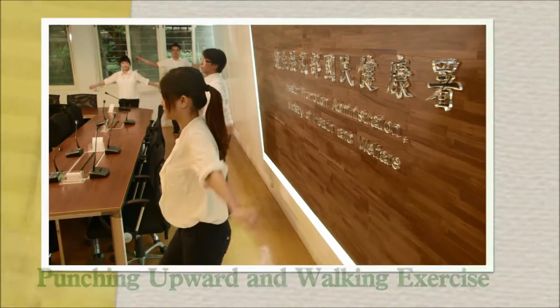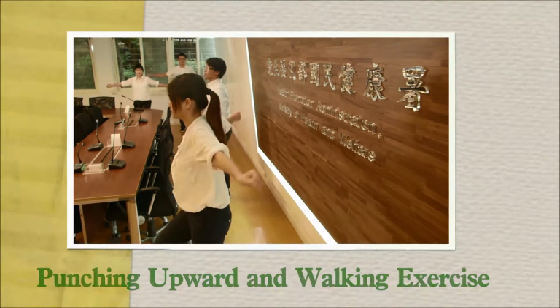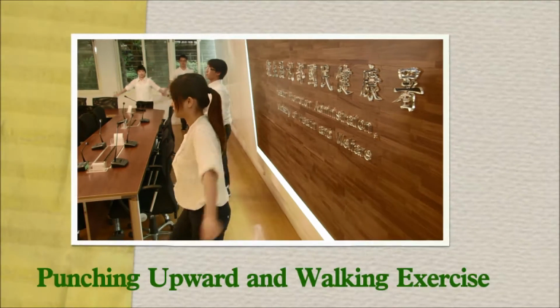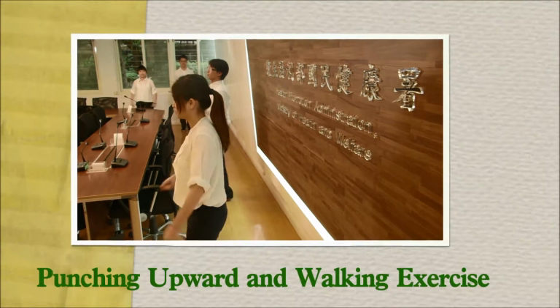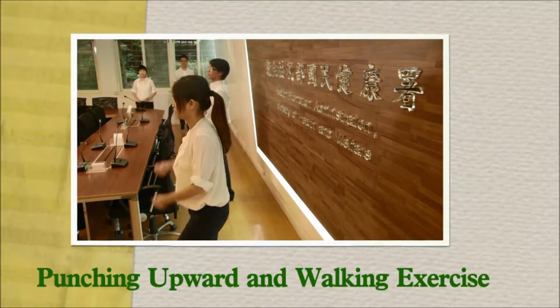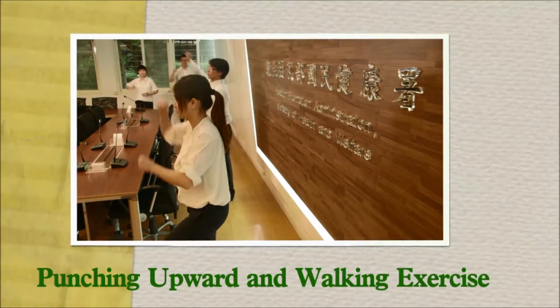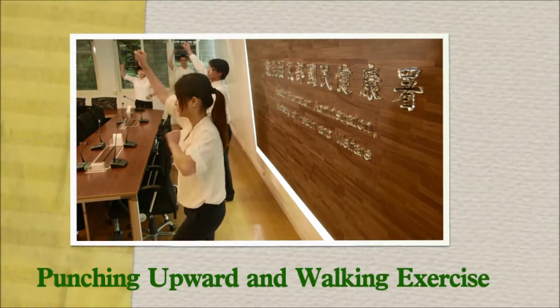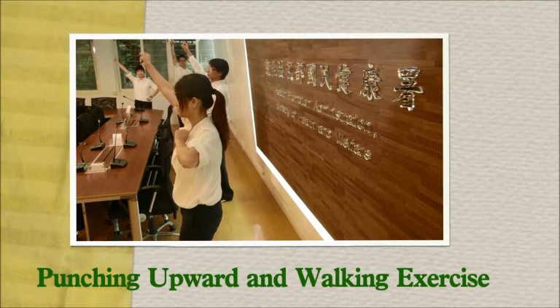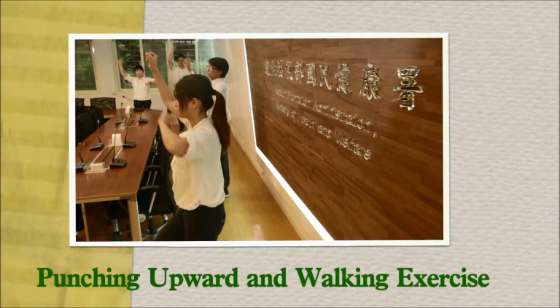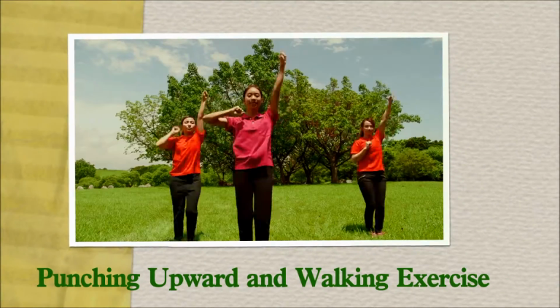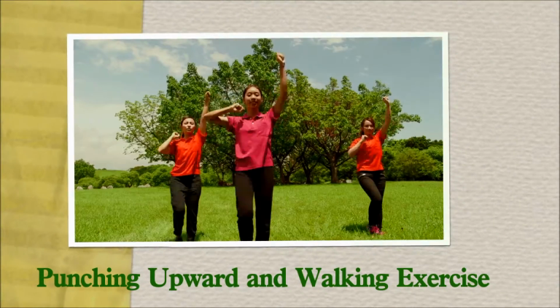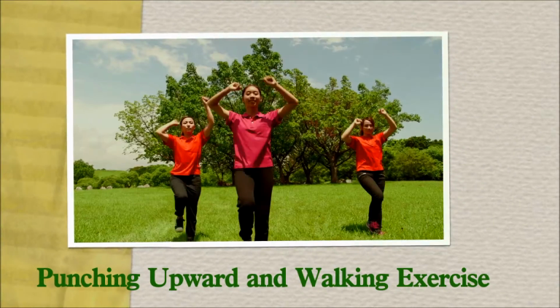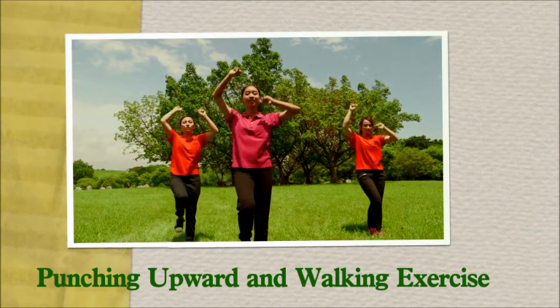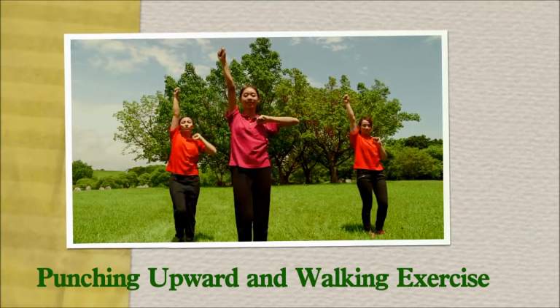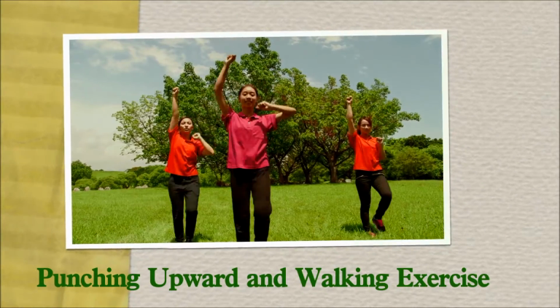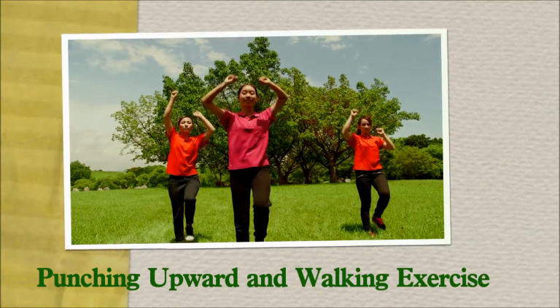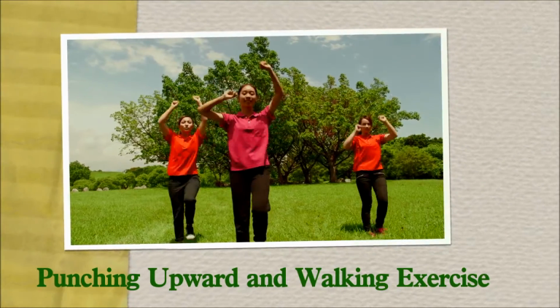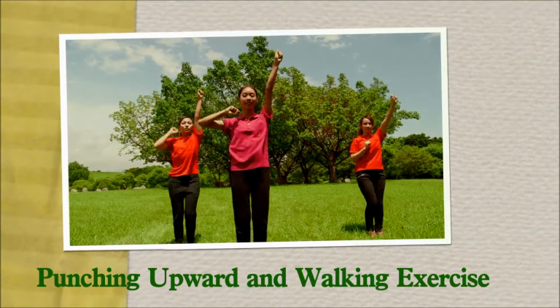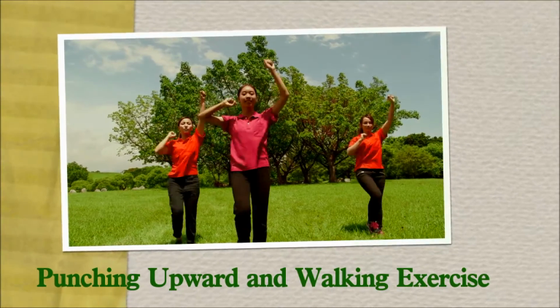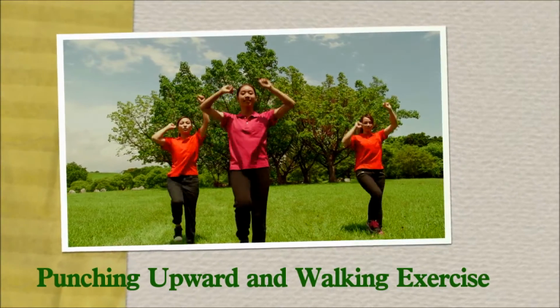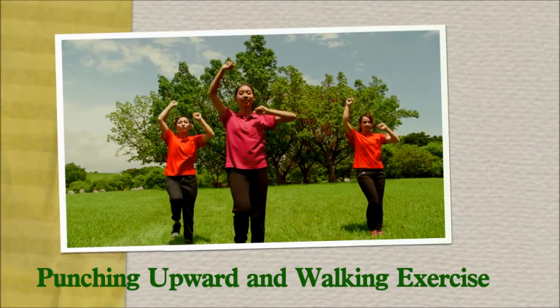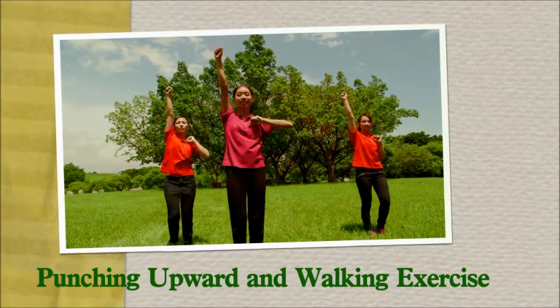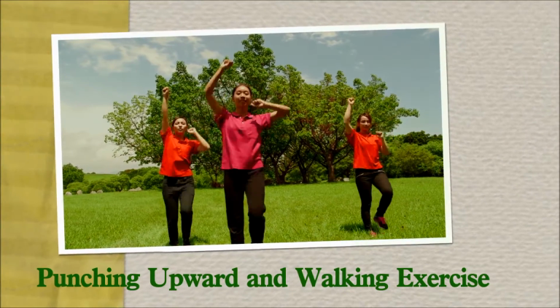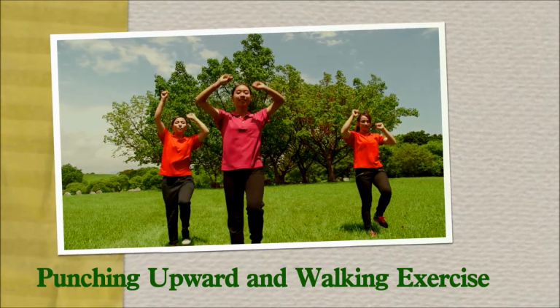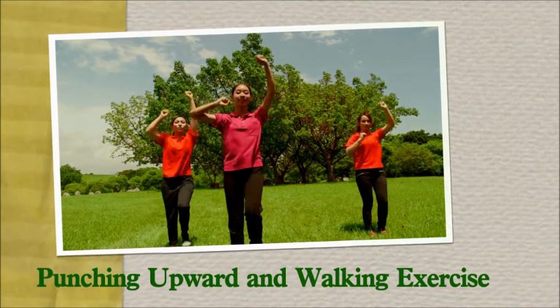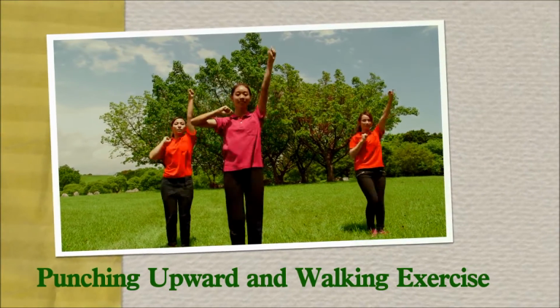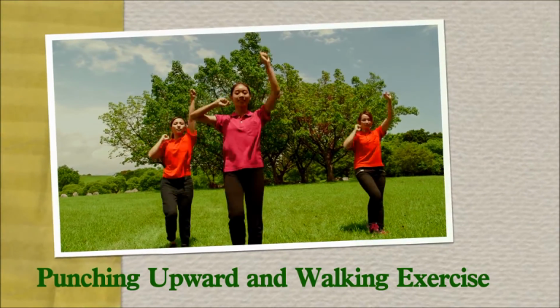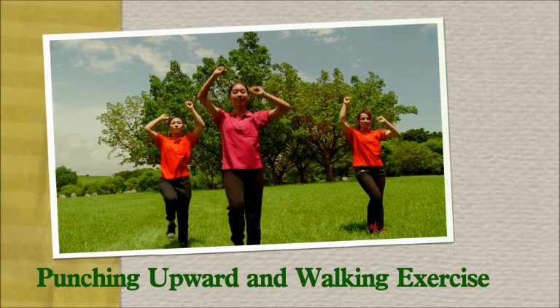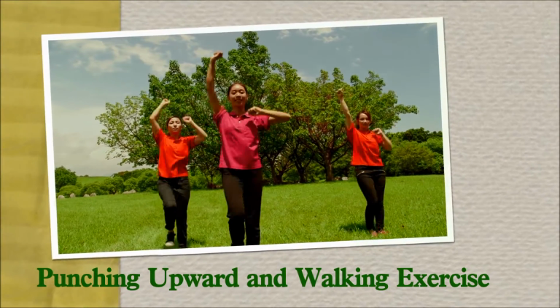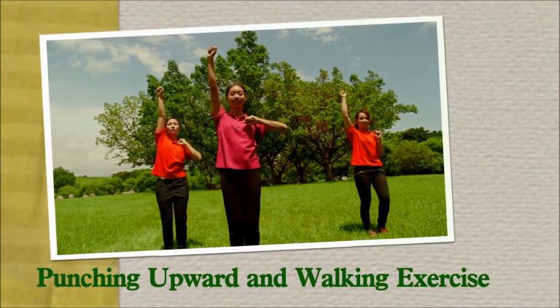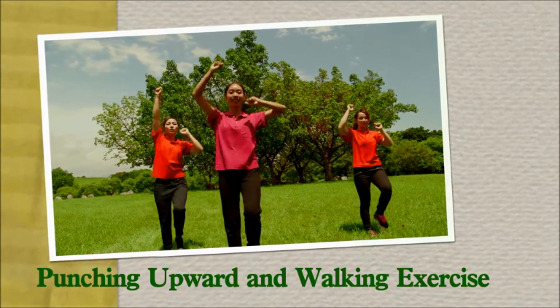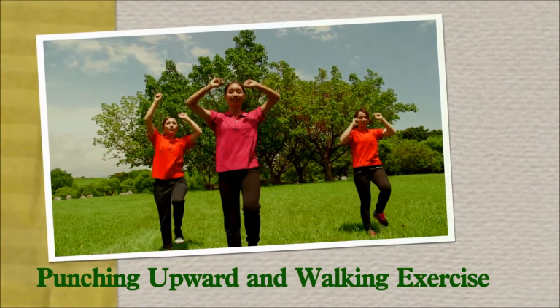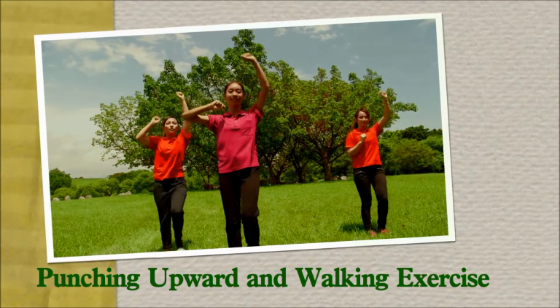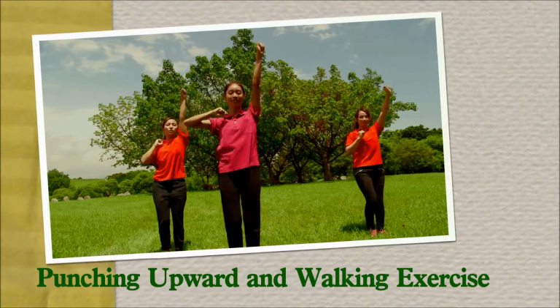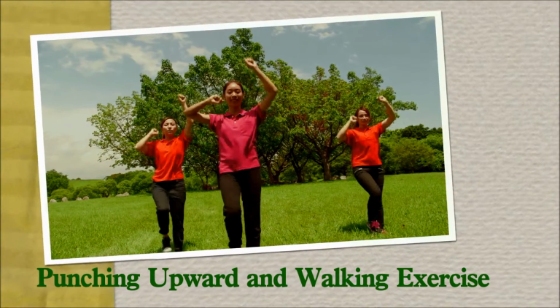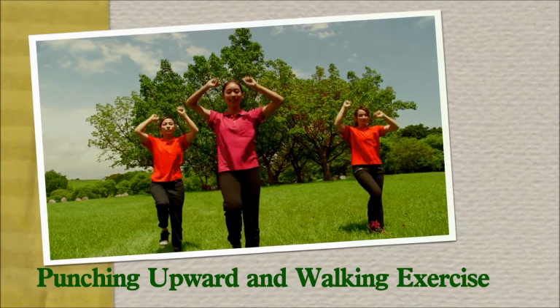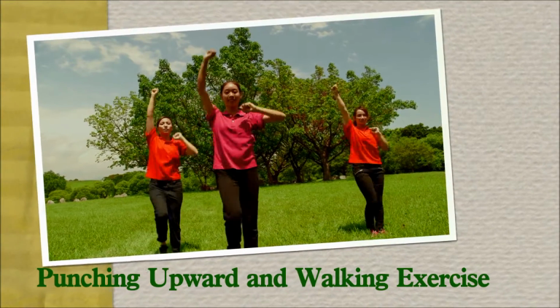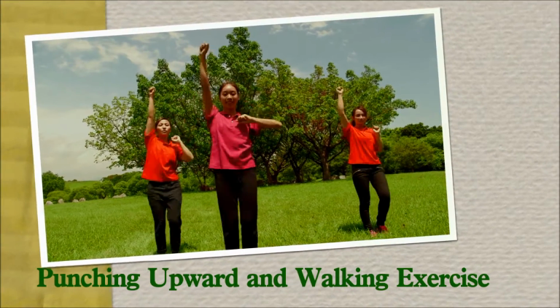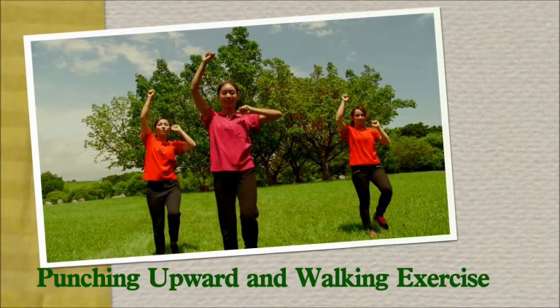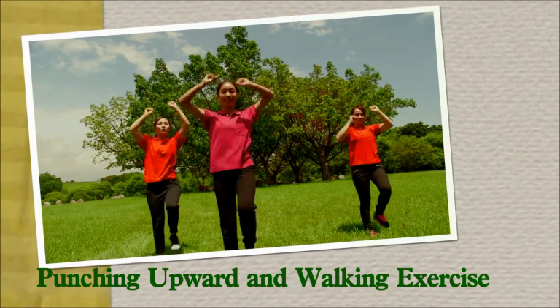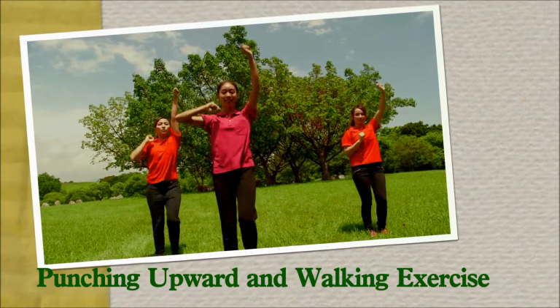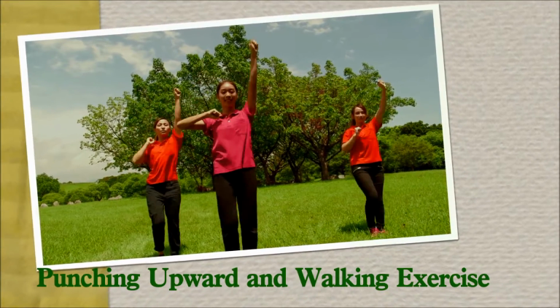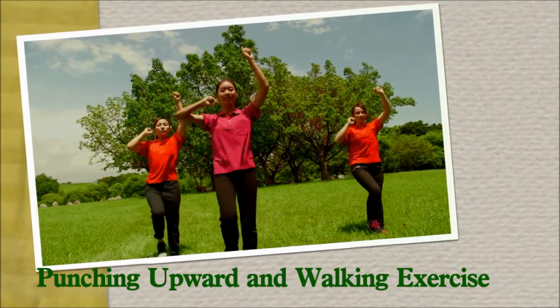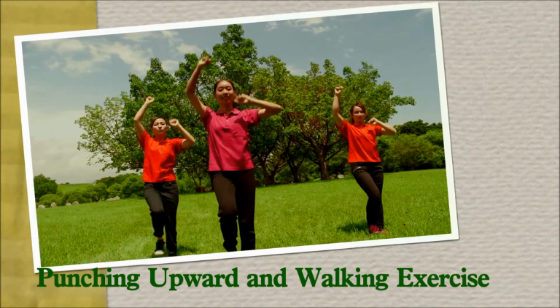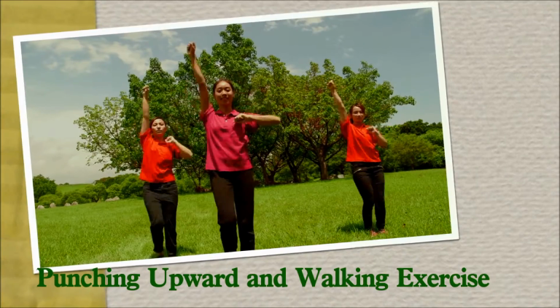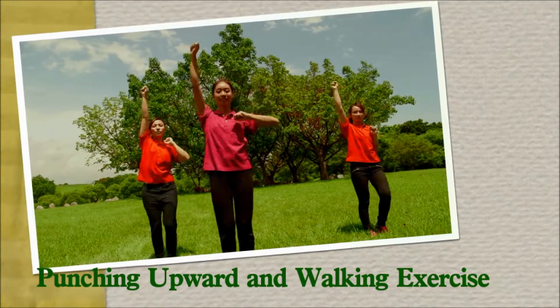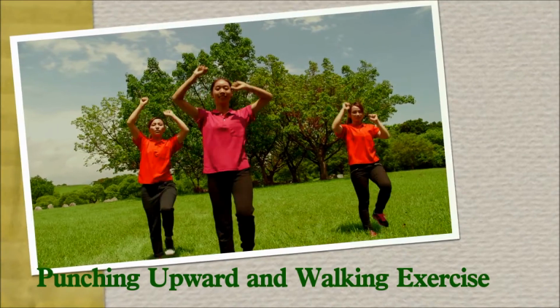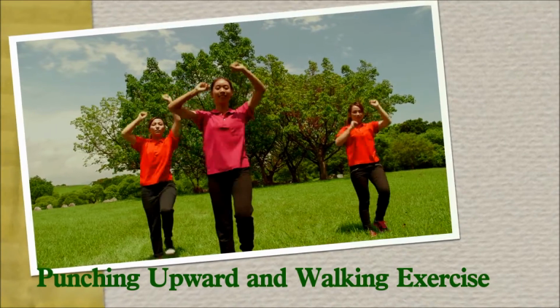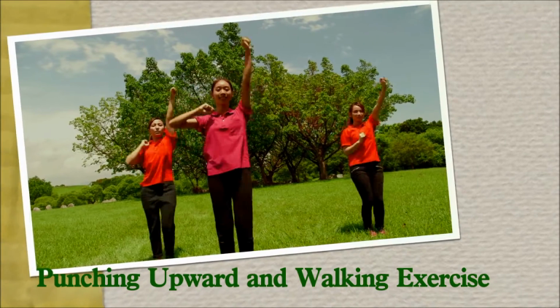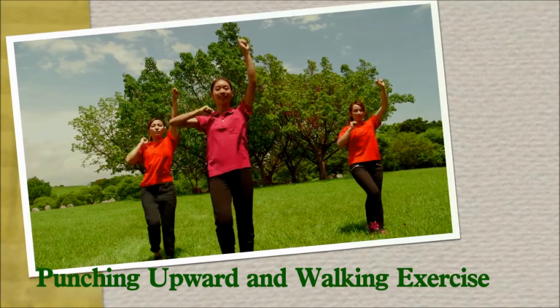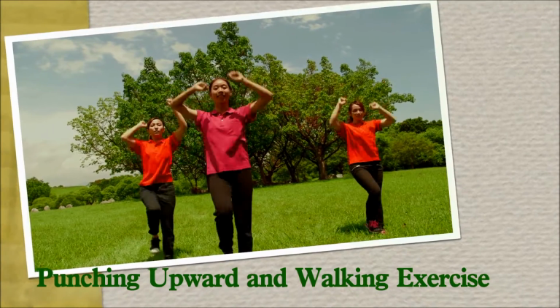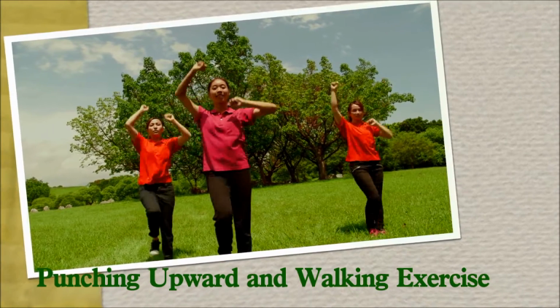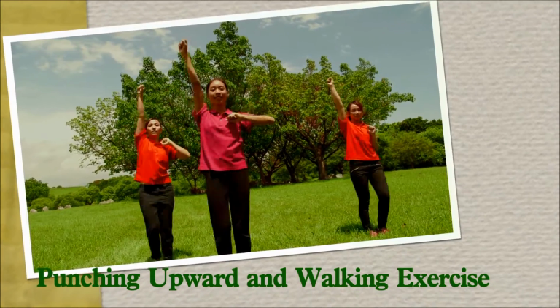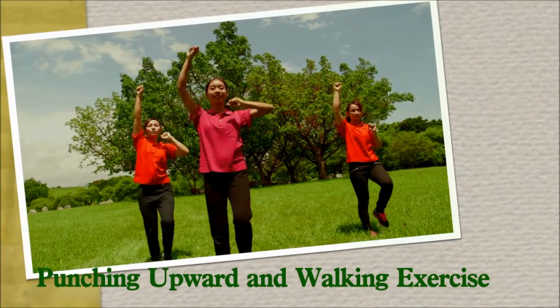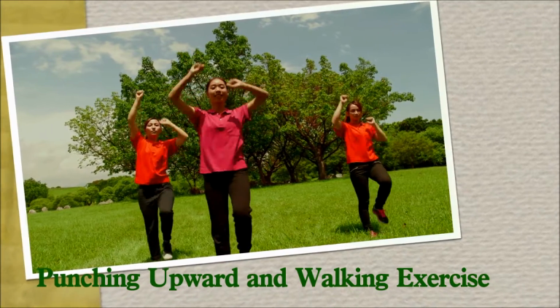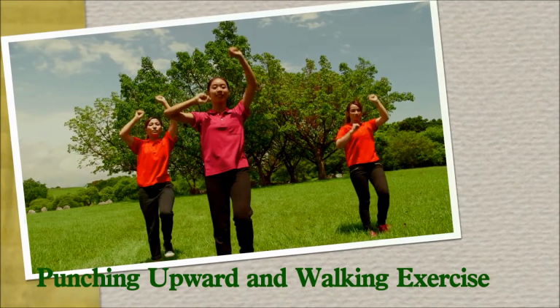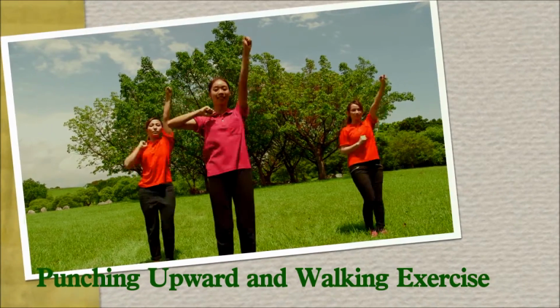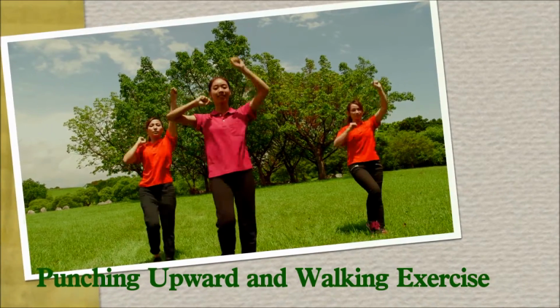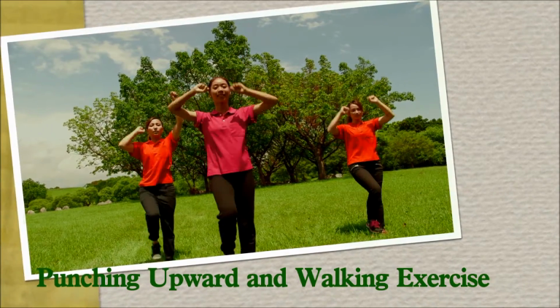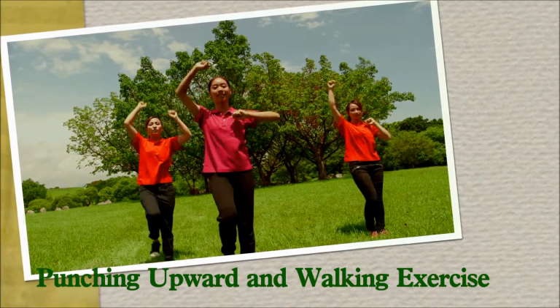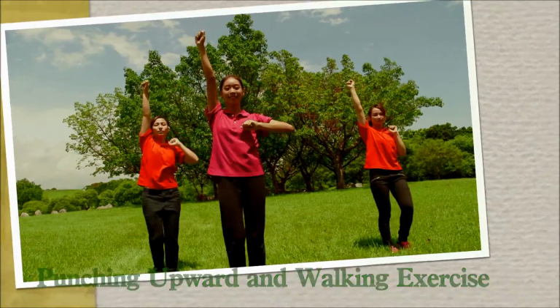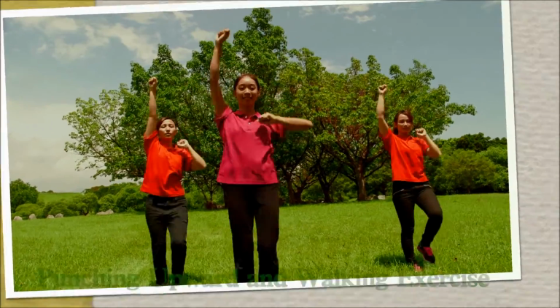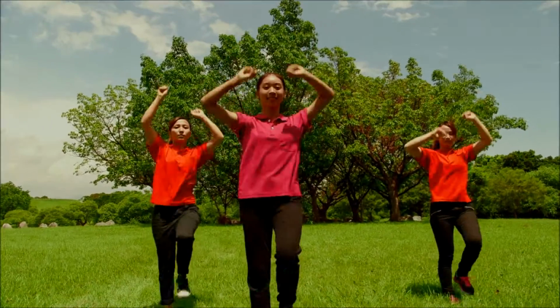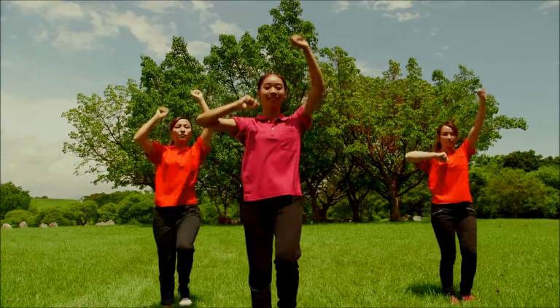Punching upward and walking exercise. Stepping while punching upwards fist by fist. Hang in there.